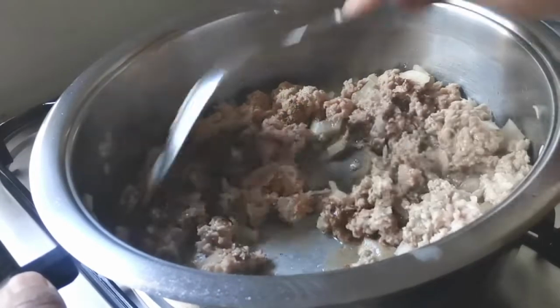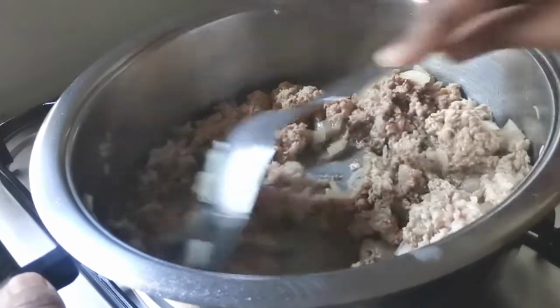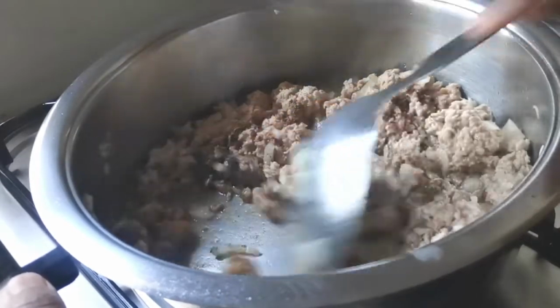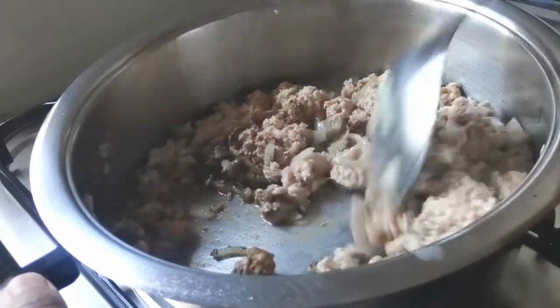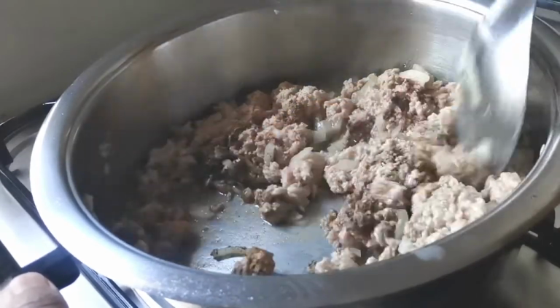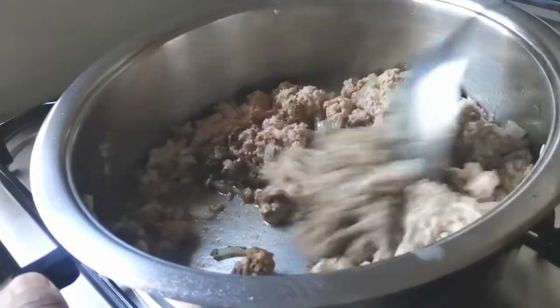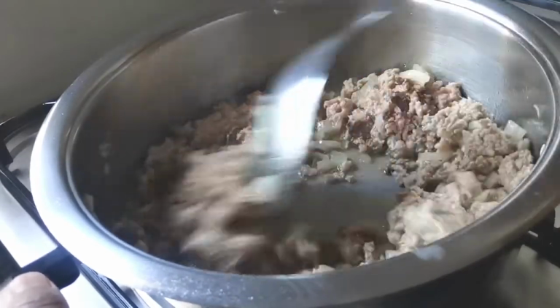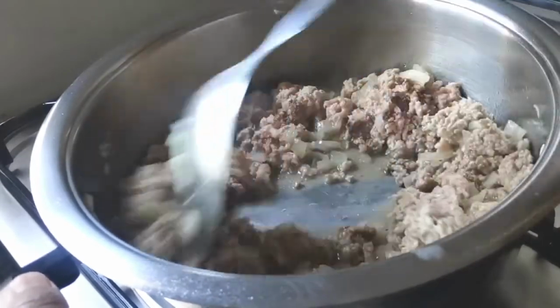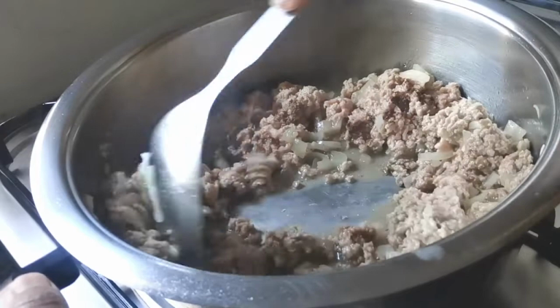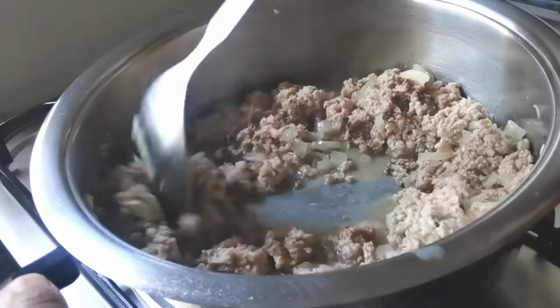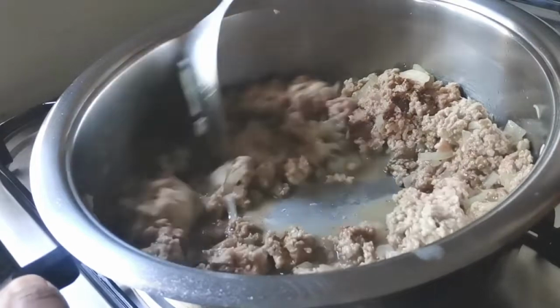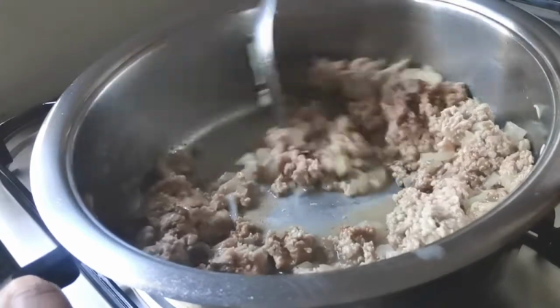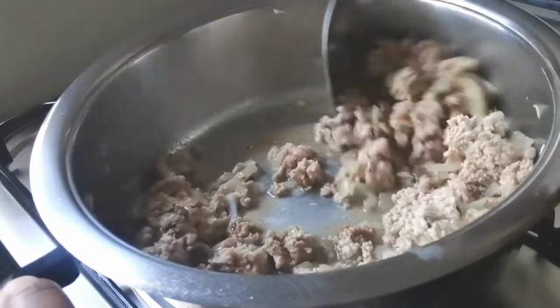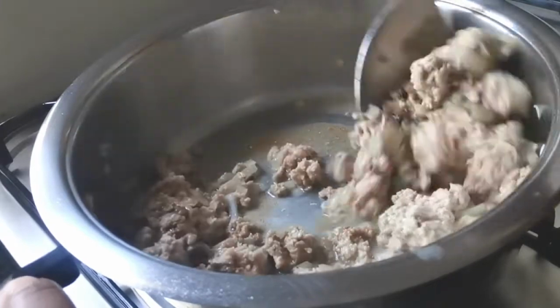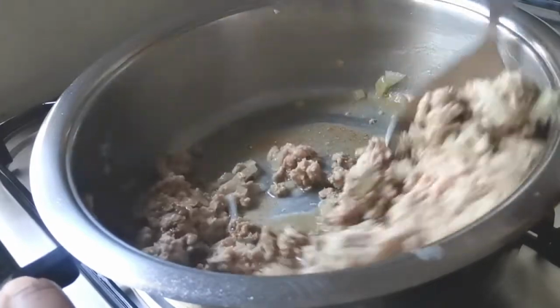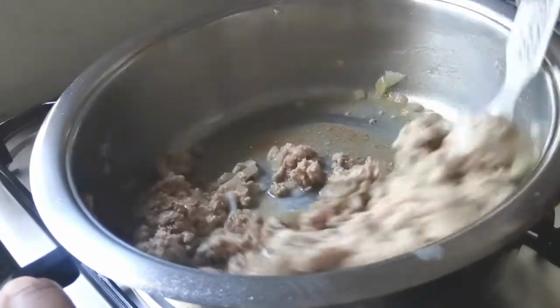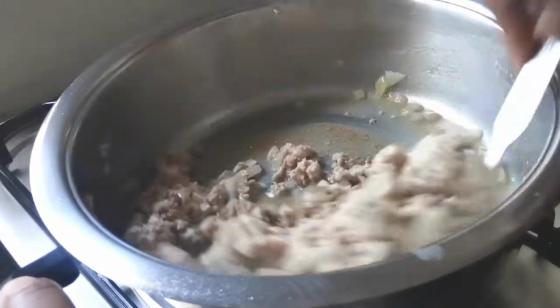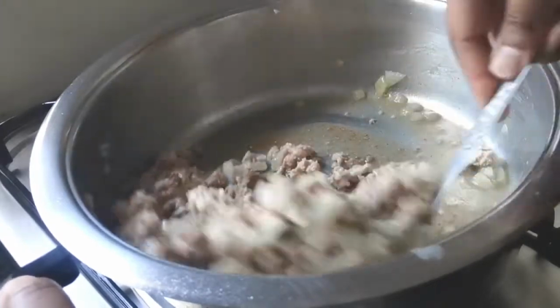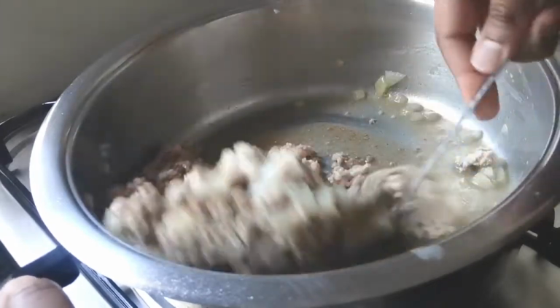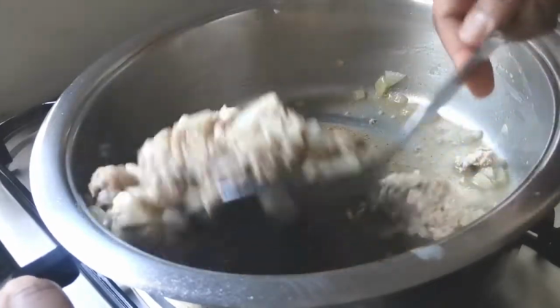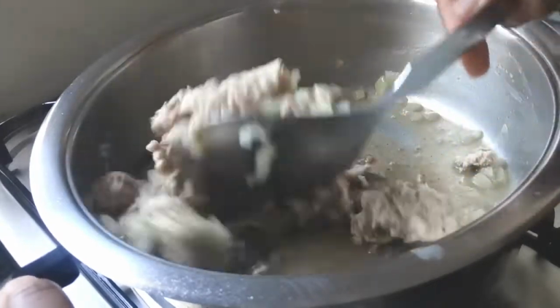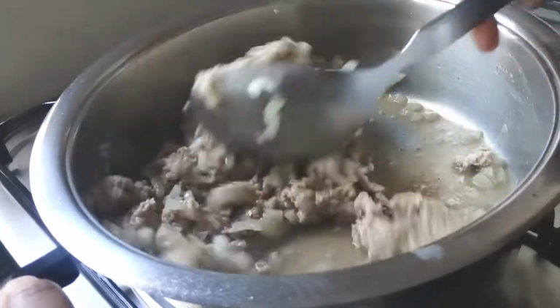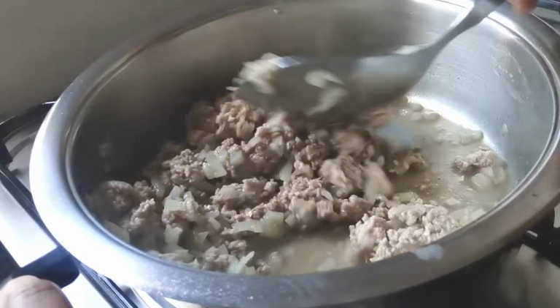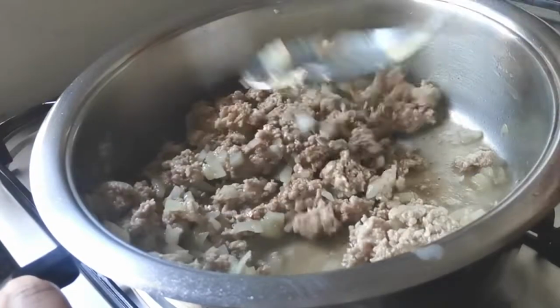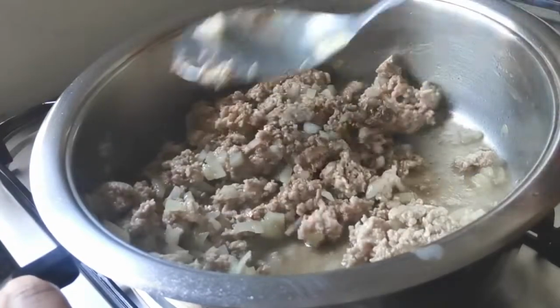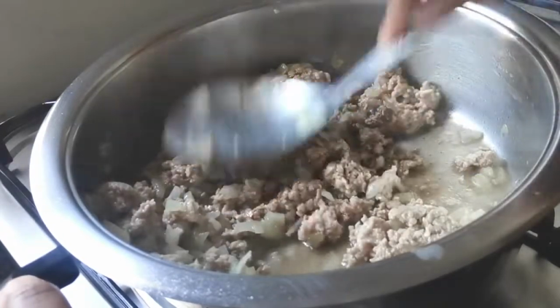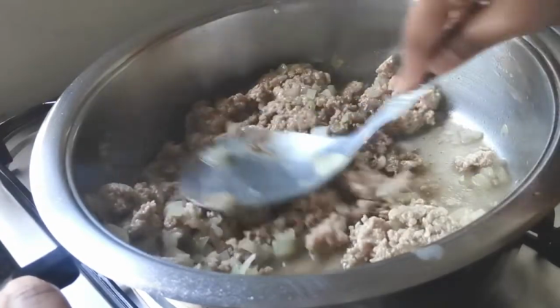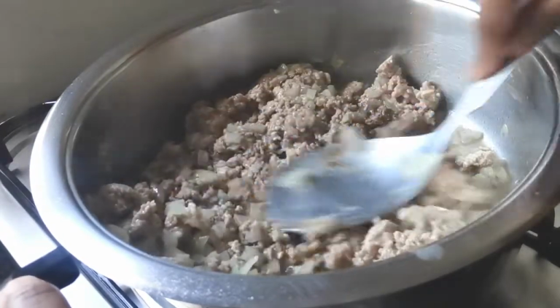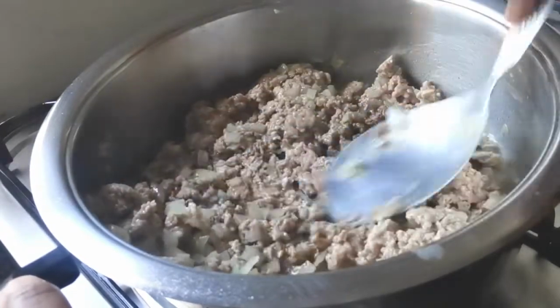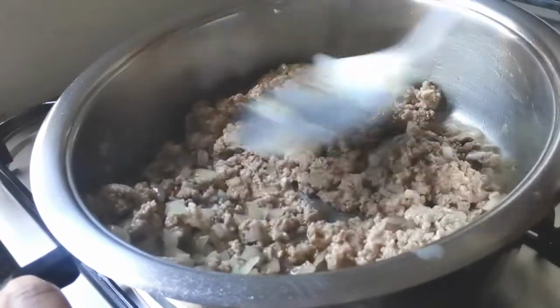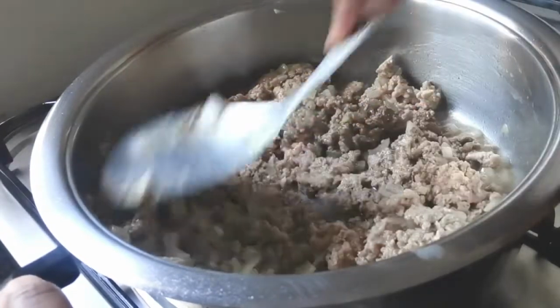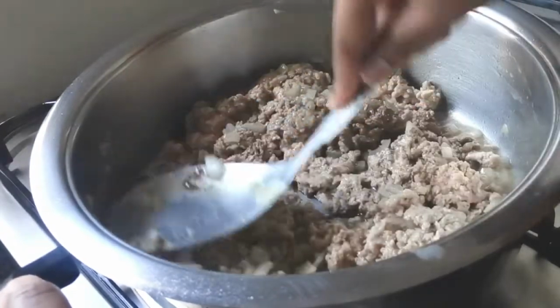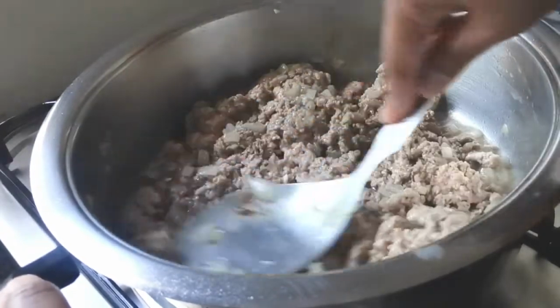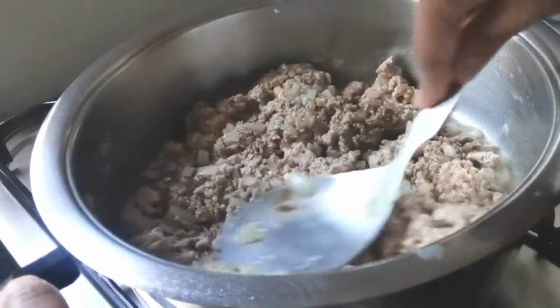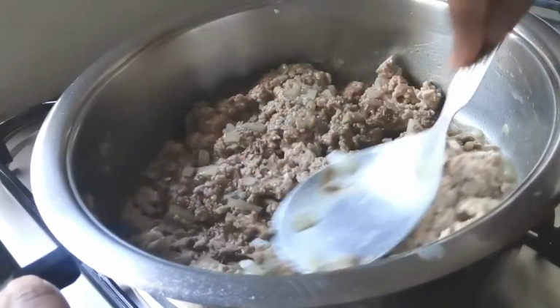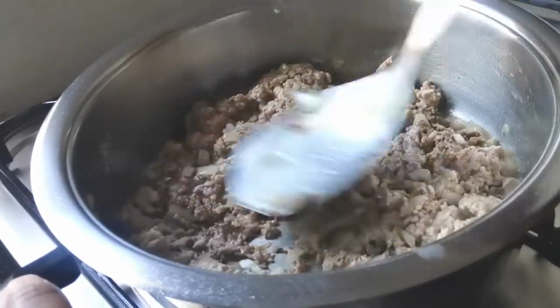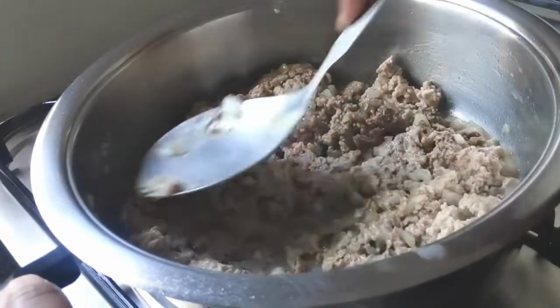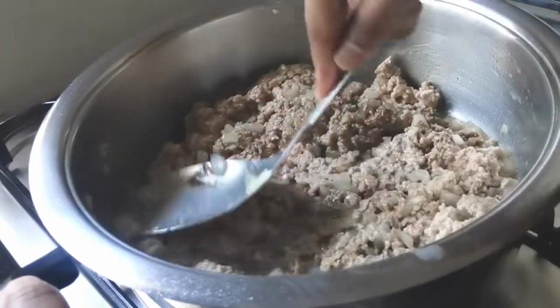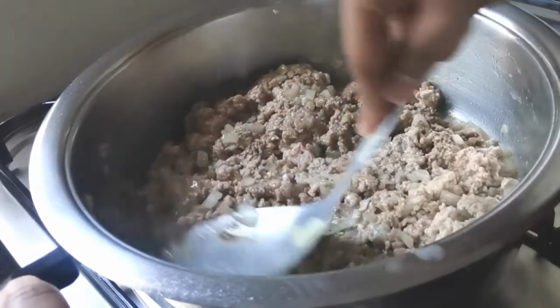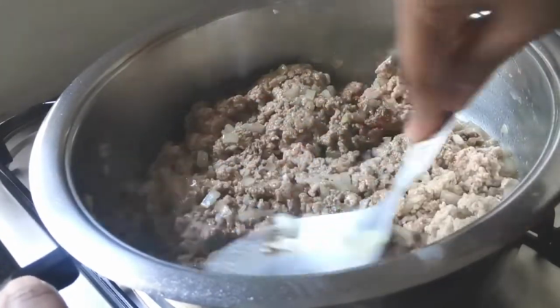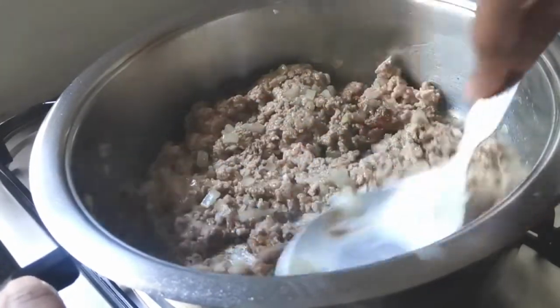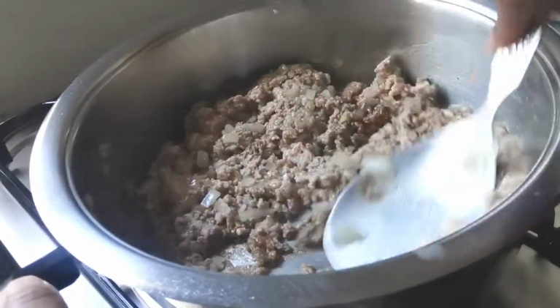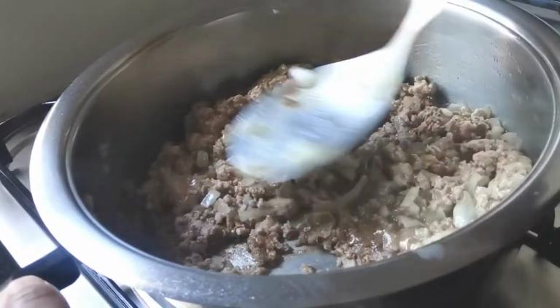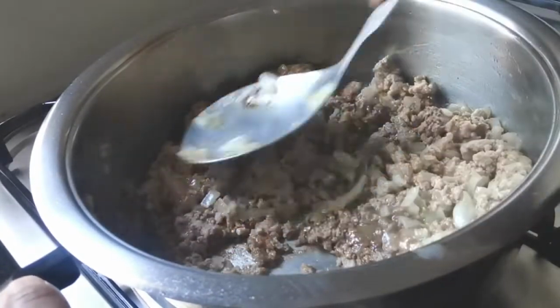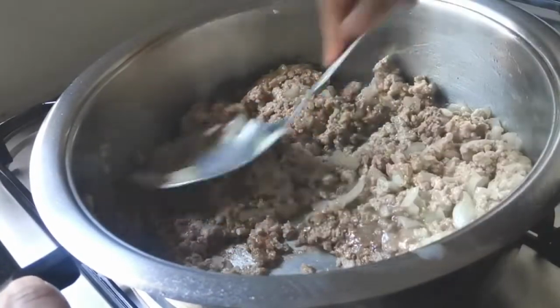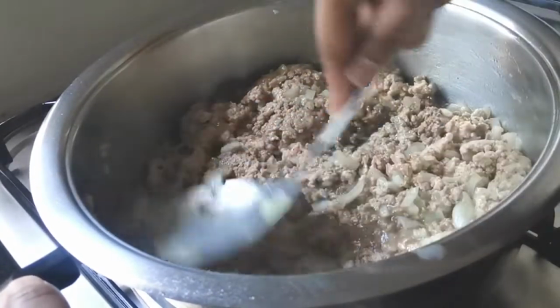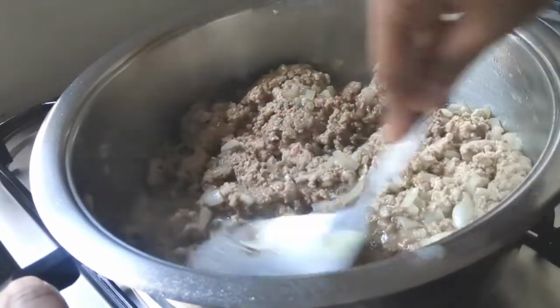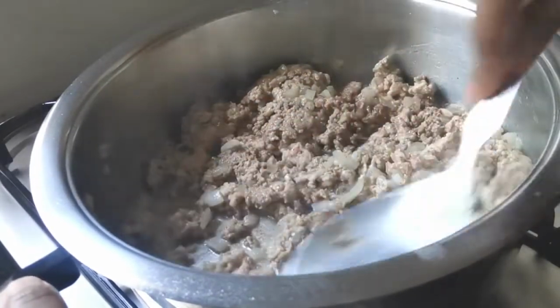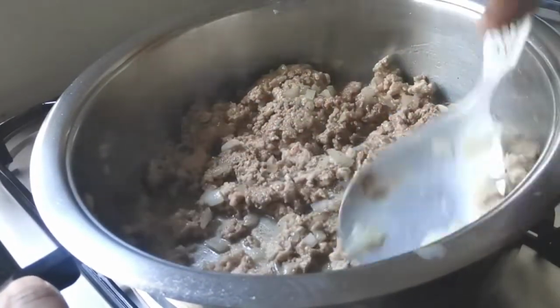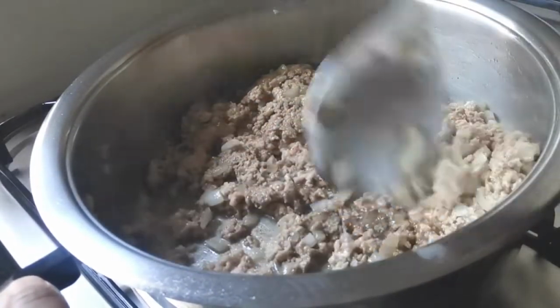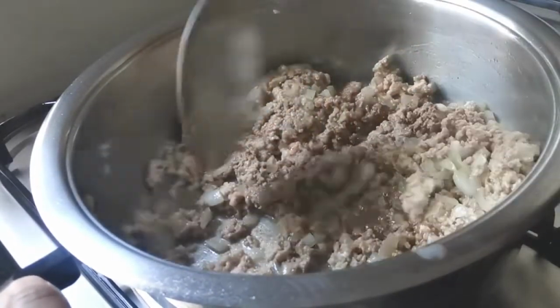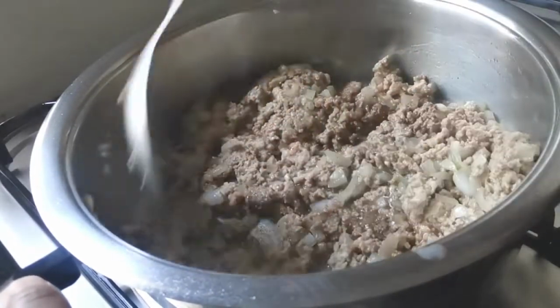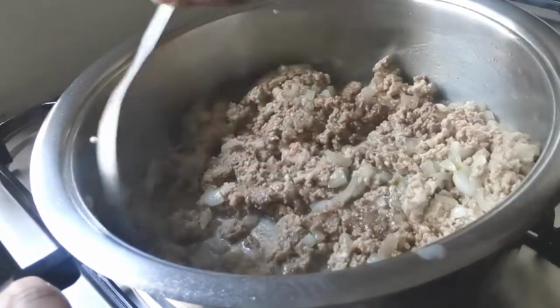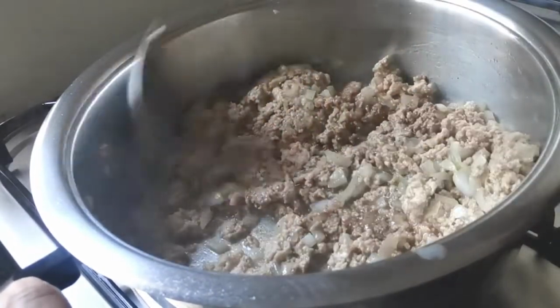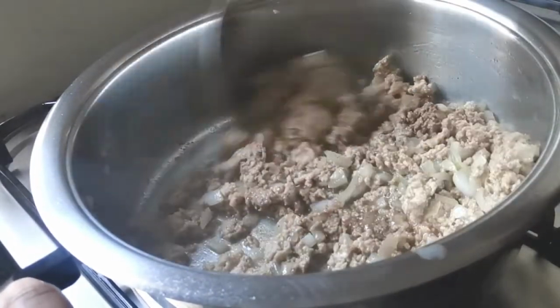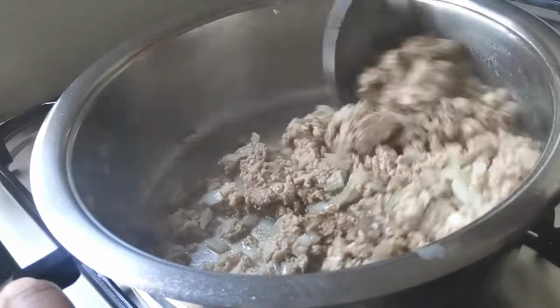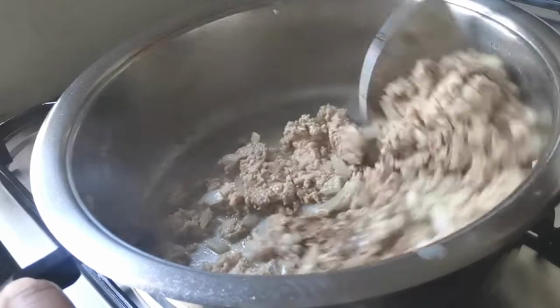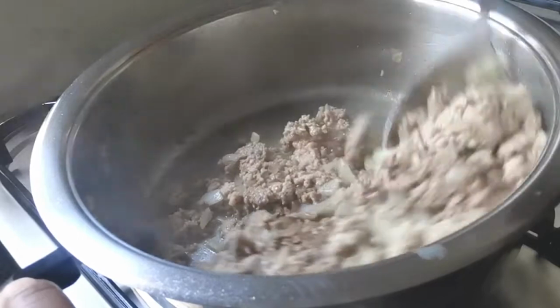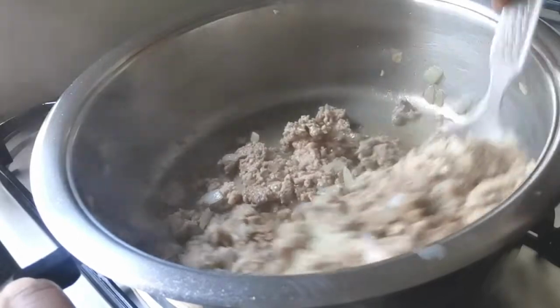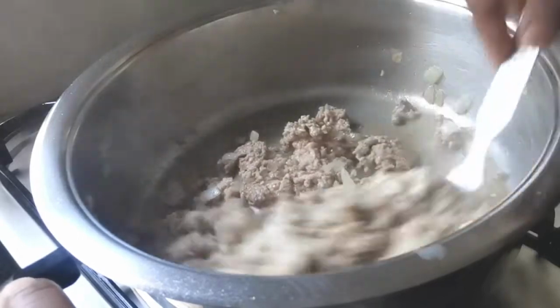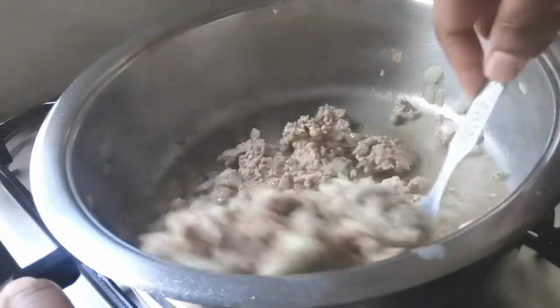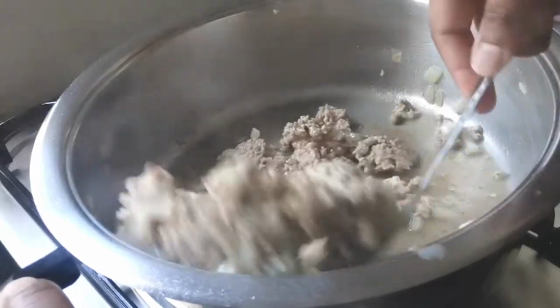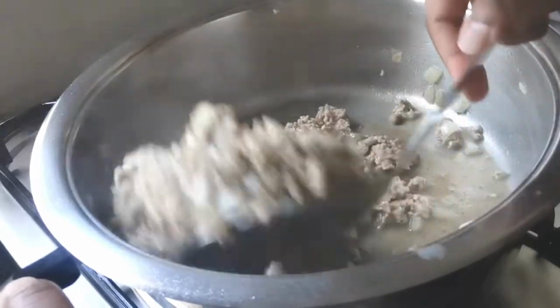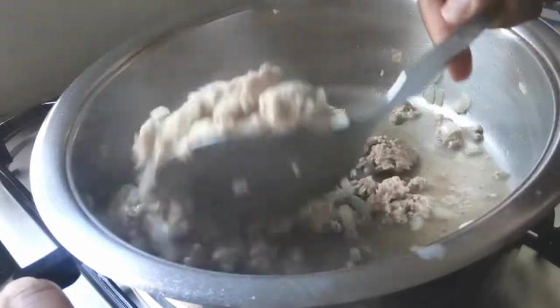Mix this all together and leave to simmer for another 10 minutes until all the water in the pot dries out.